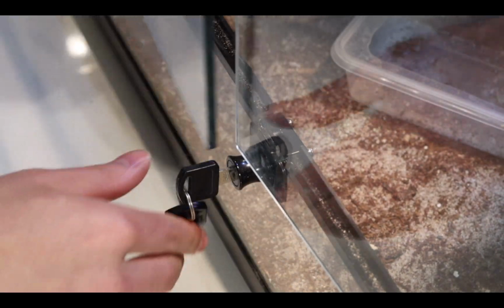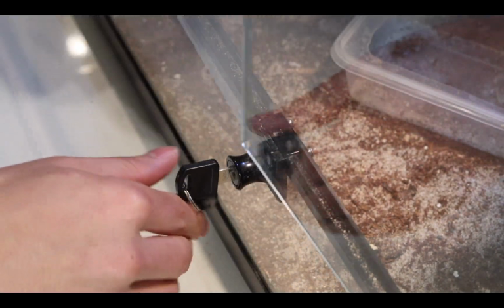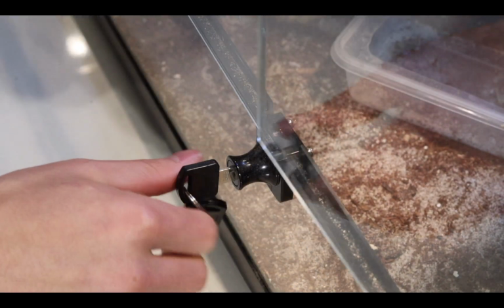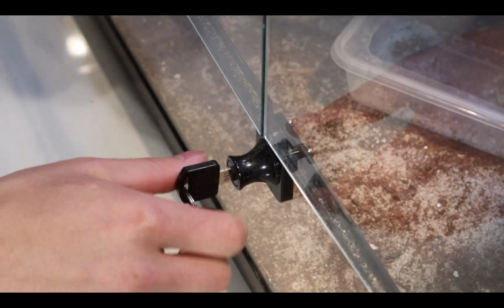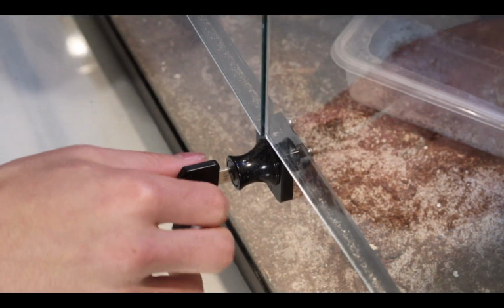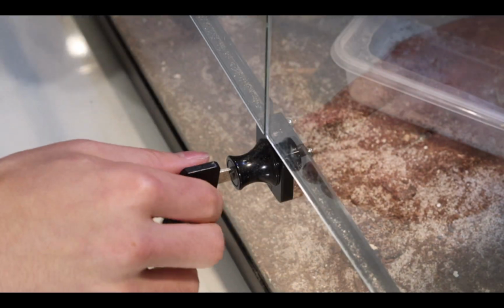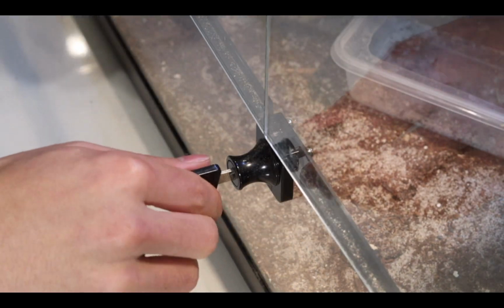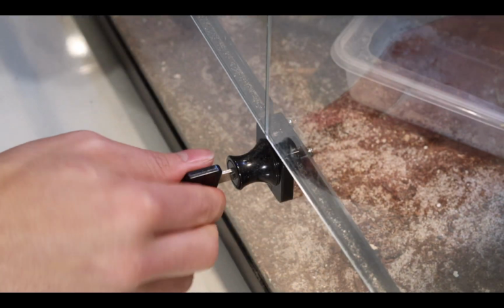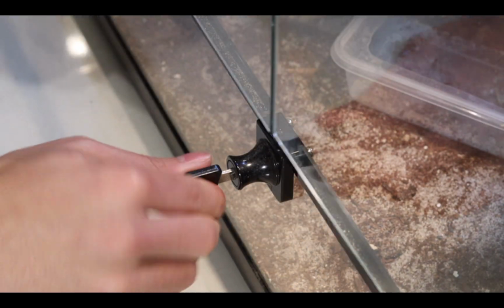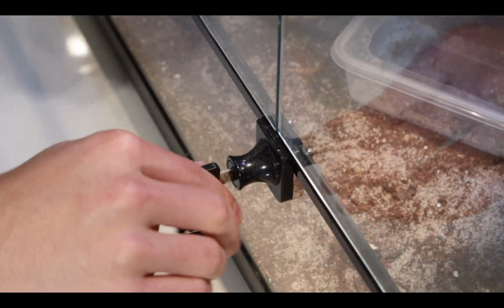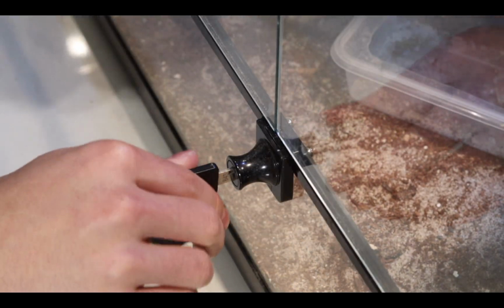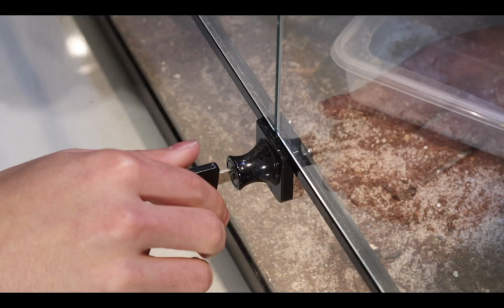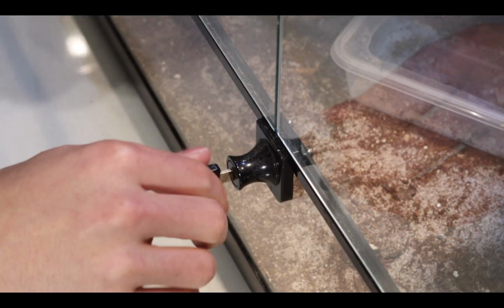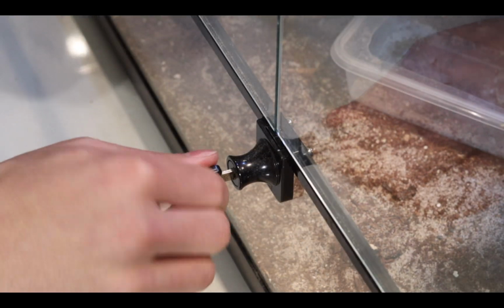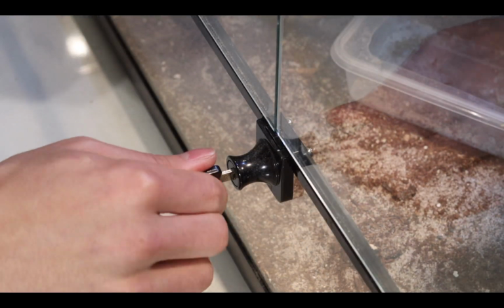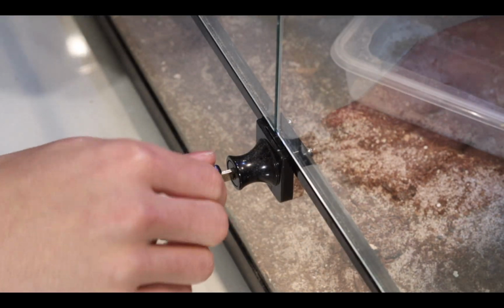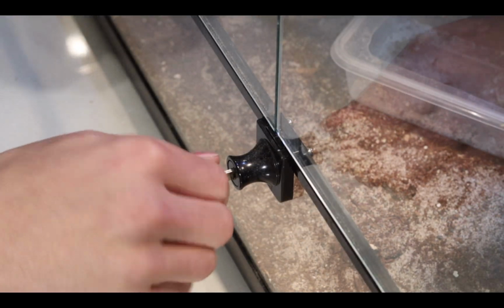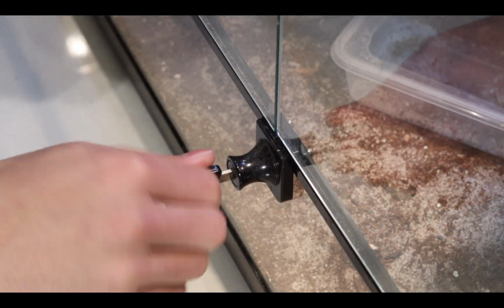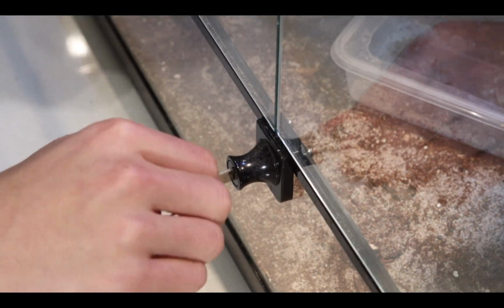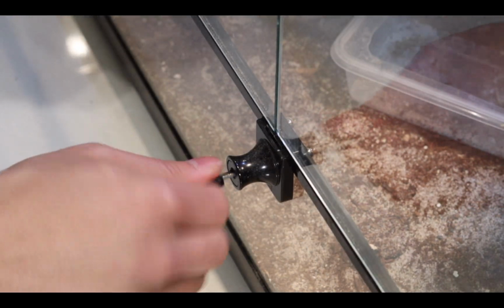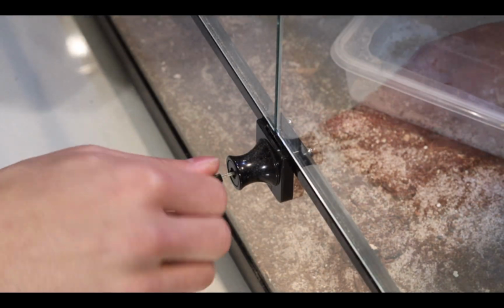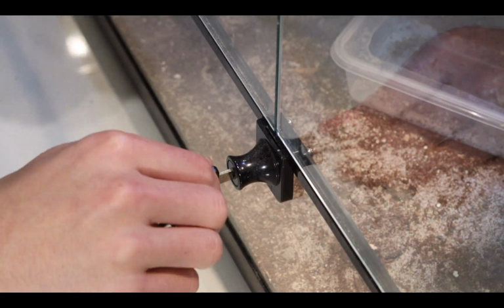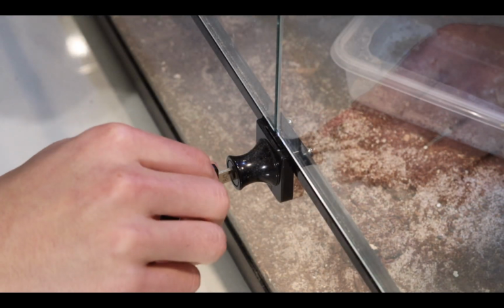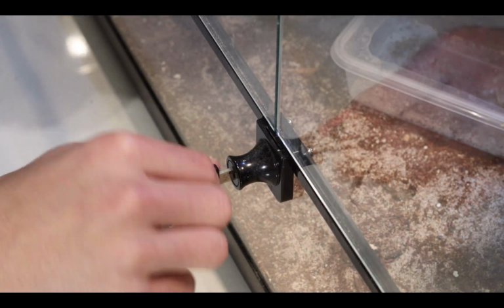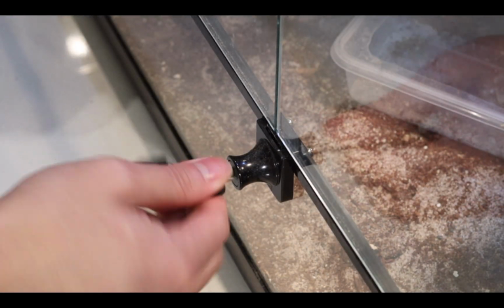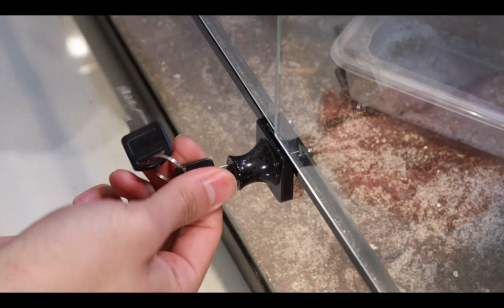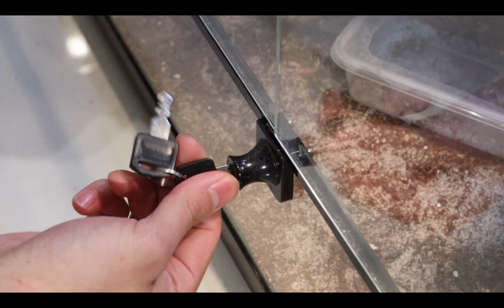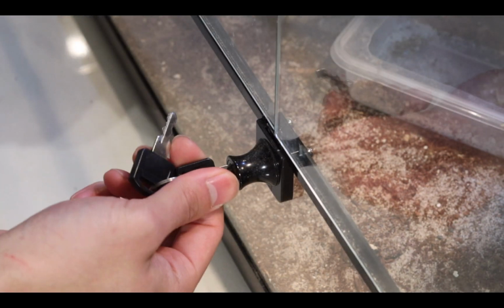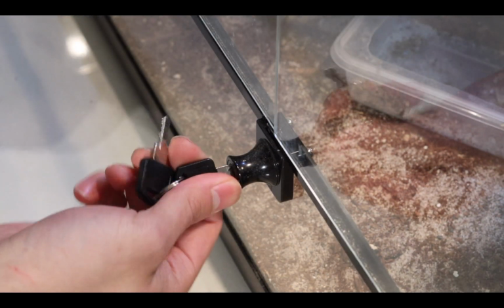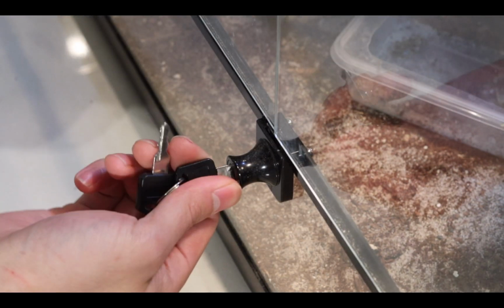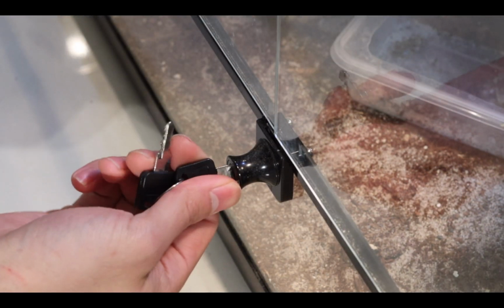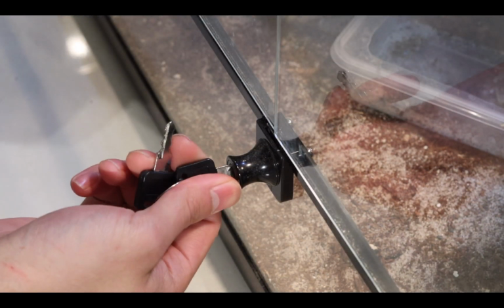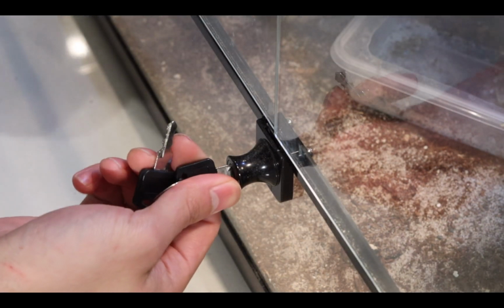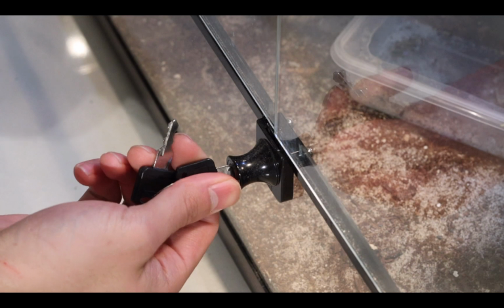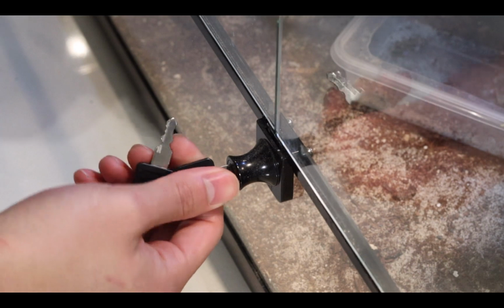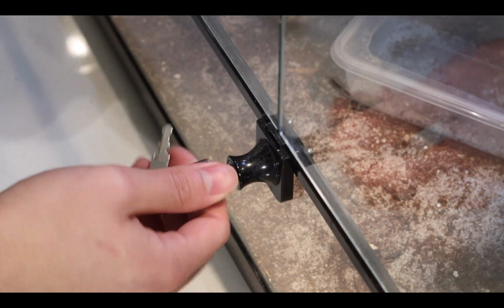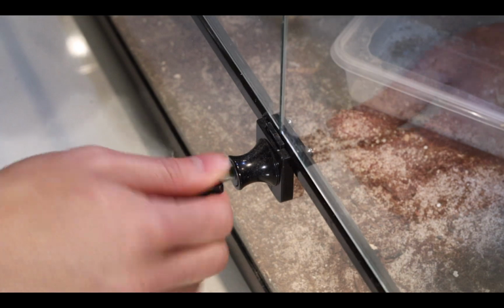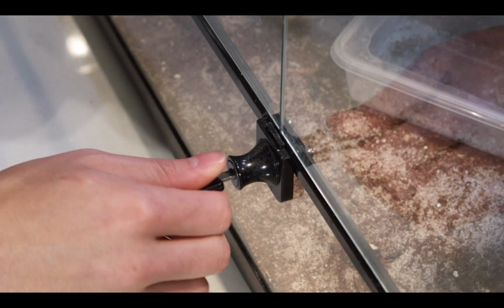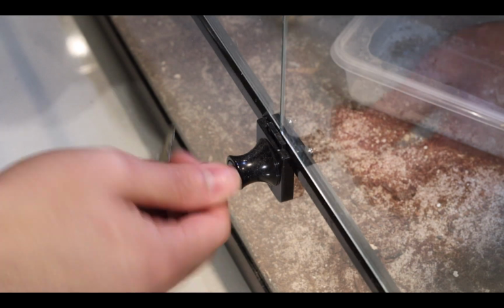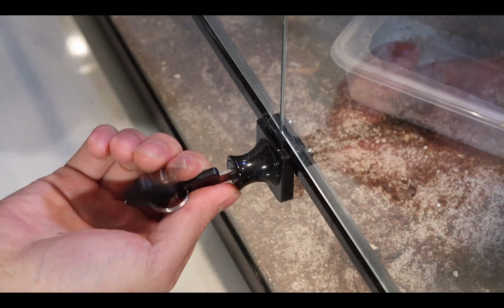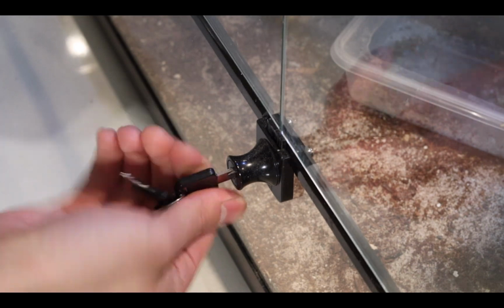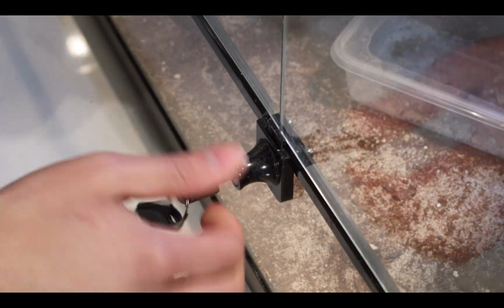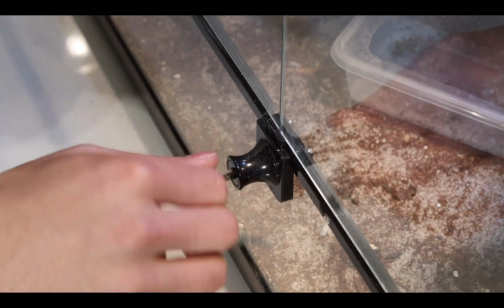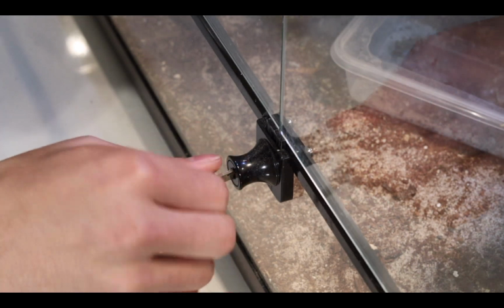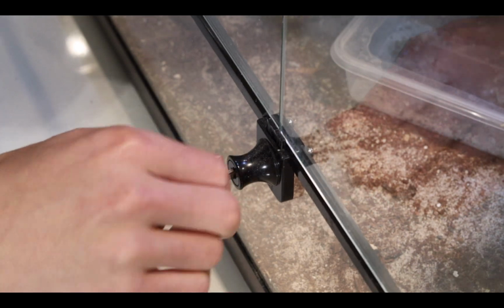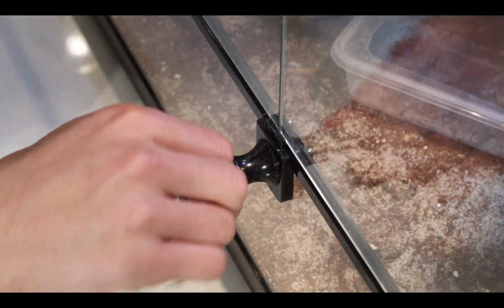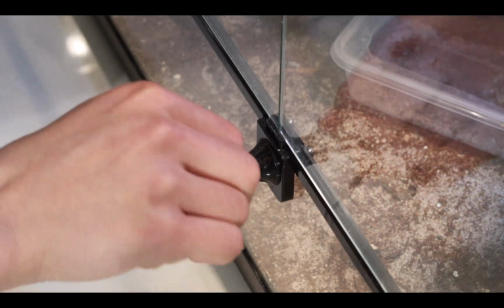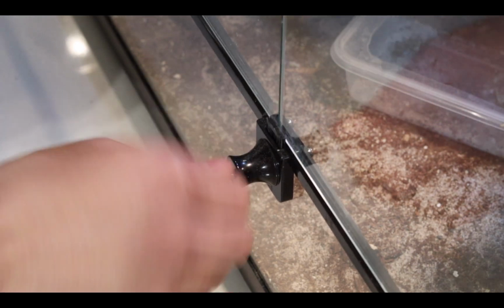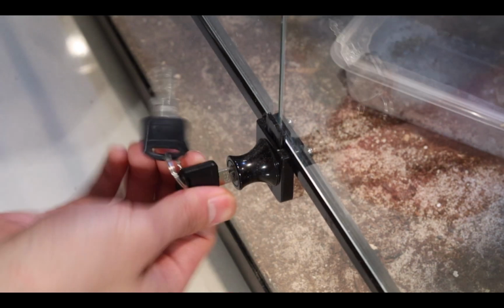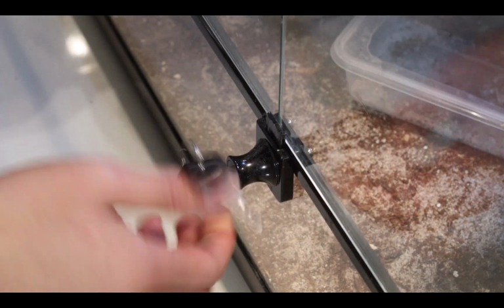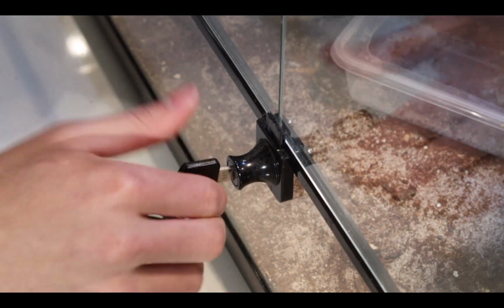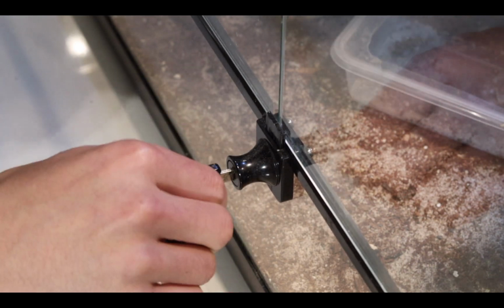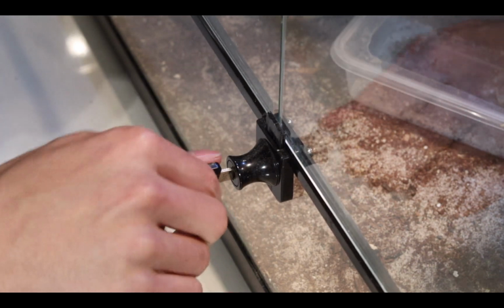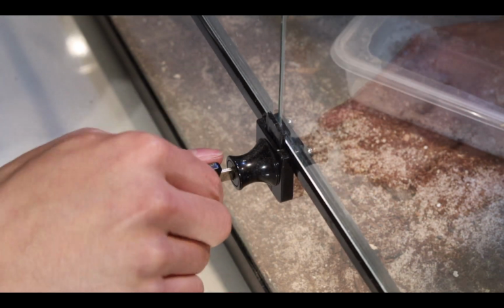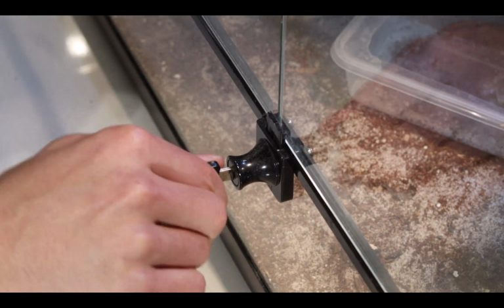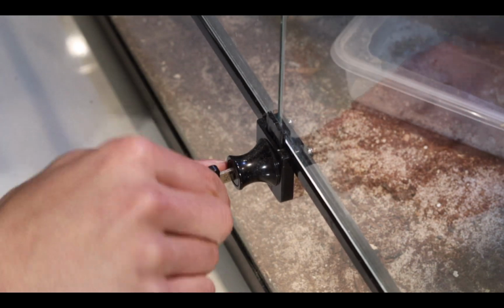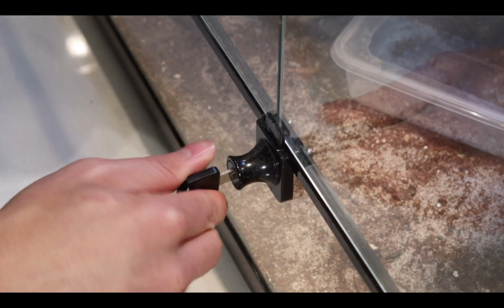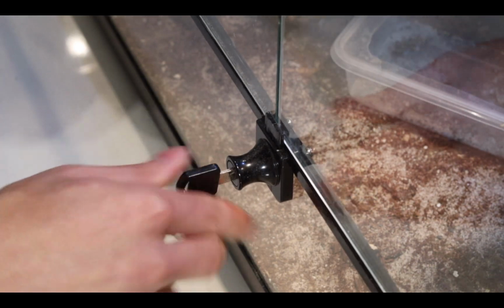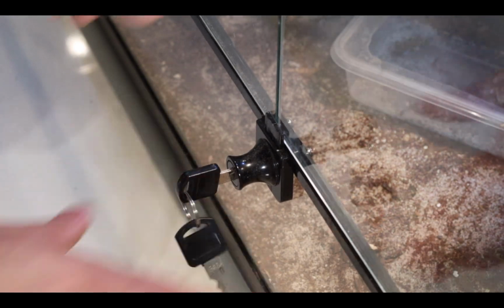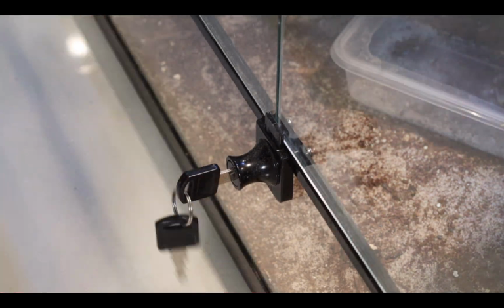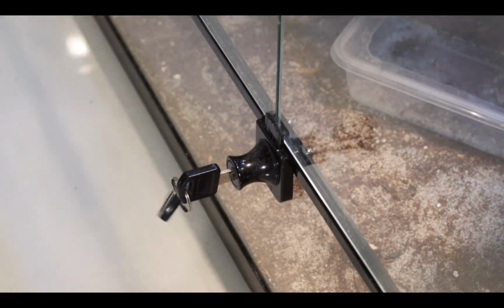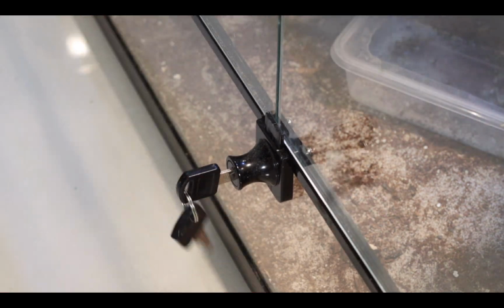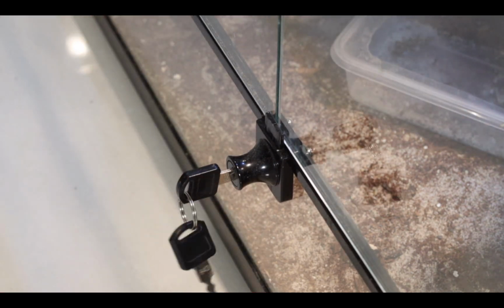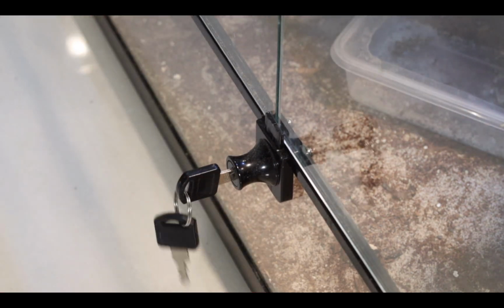I checked with my reptile stores and they don't do replacement parts for Reptile 1s, so I decided to 3D print a new lock for them all.